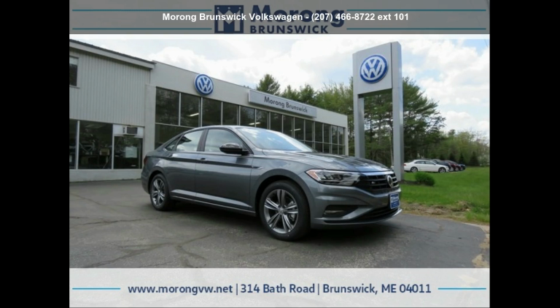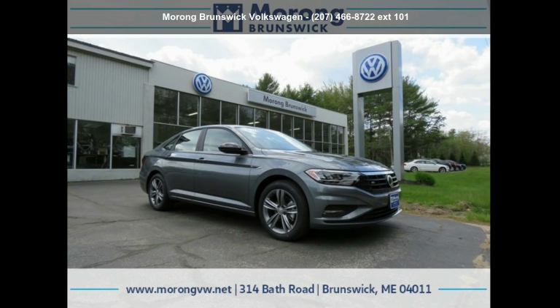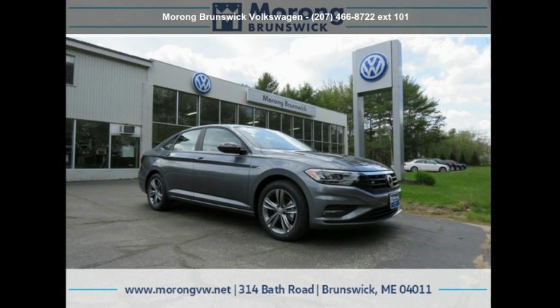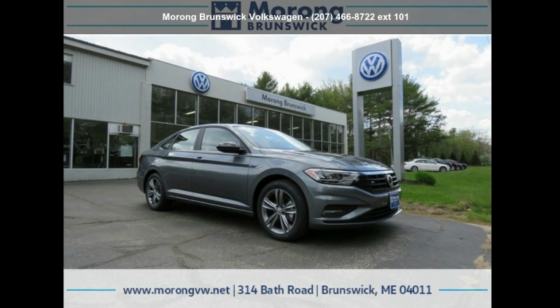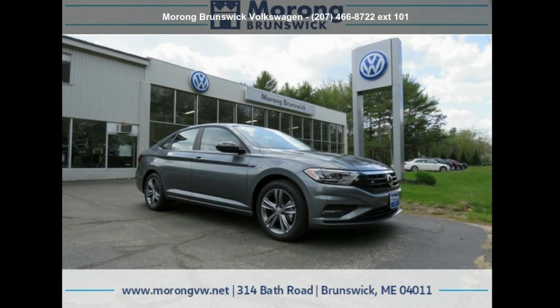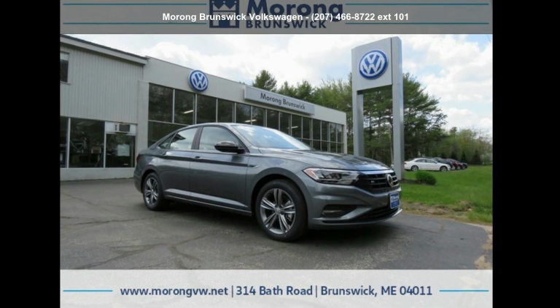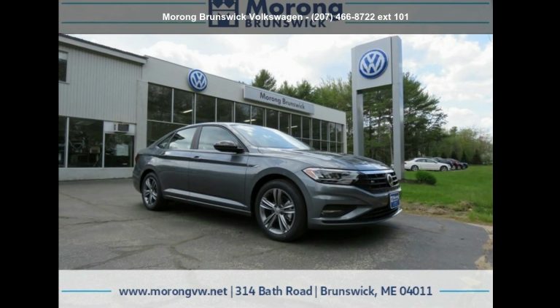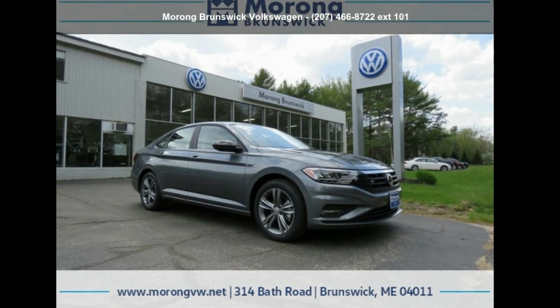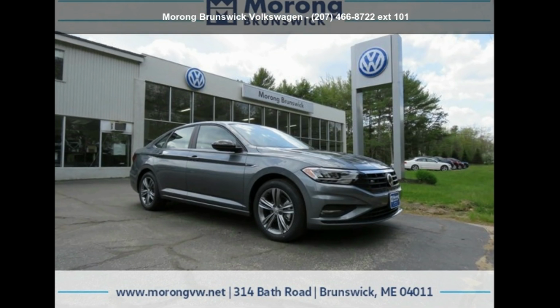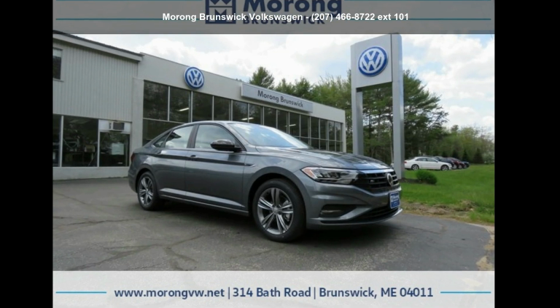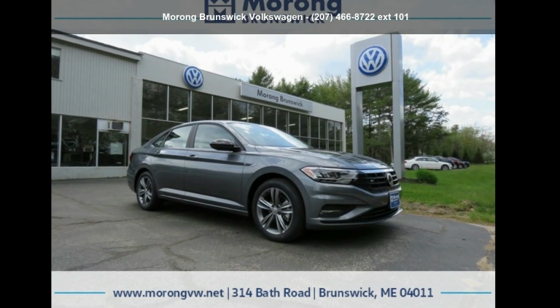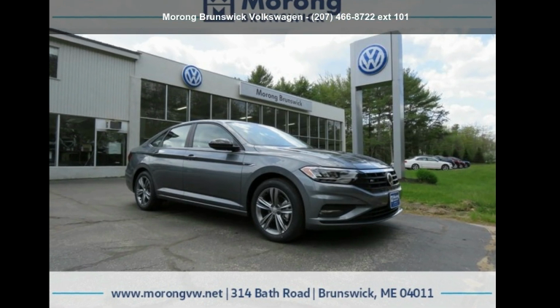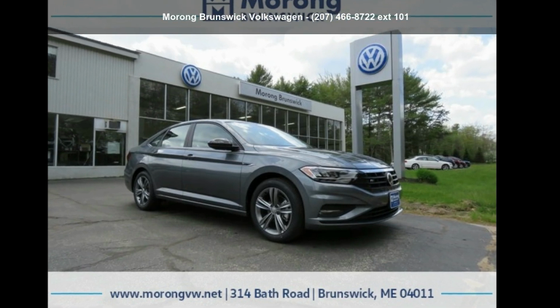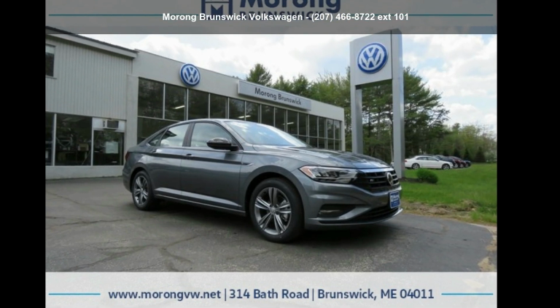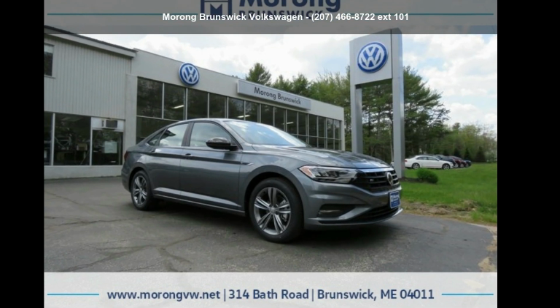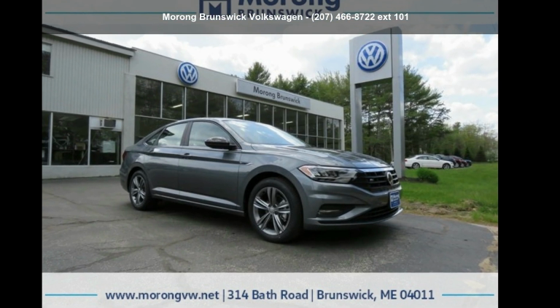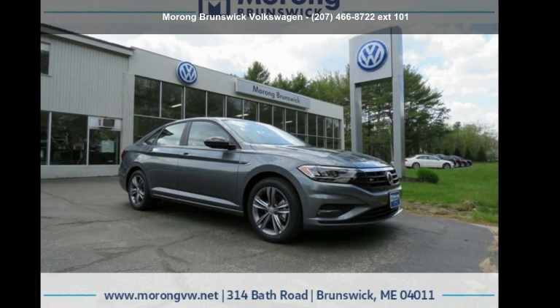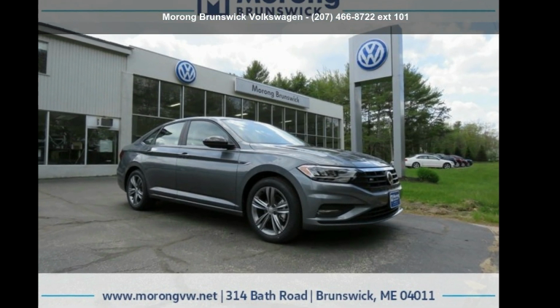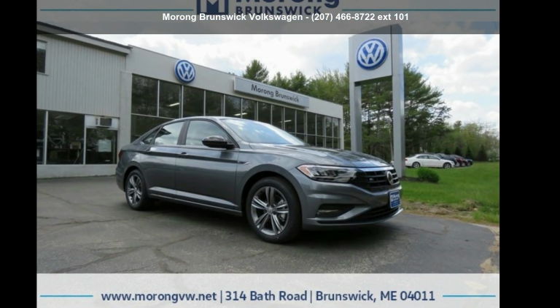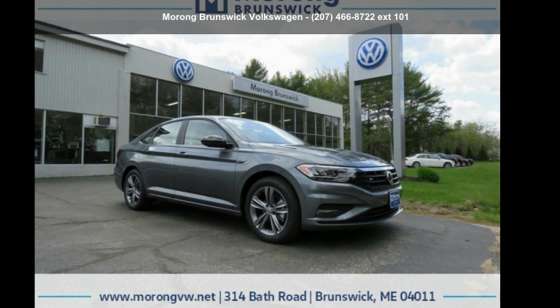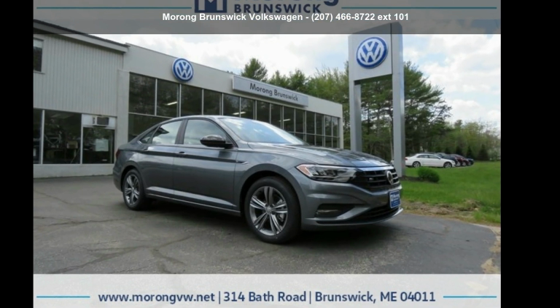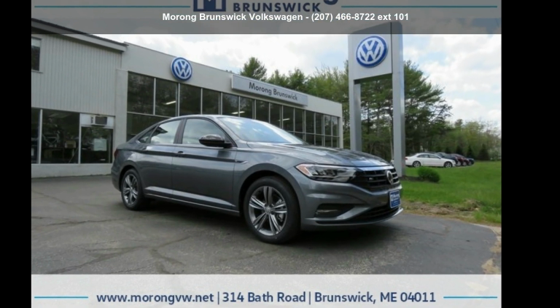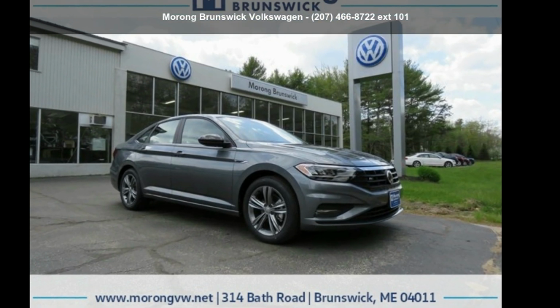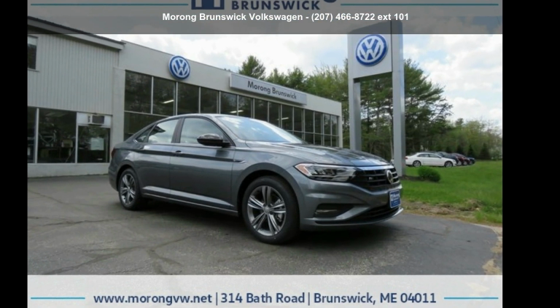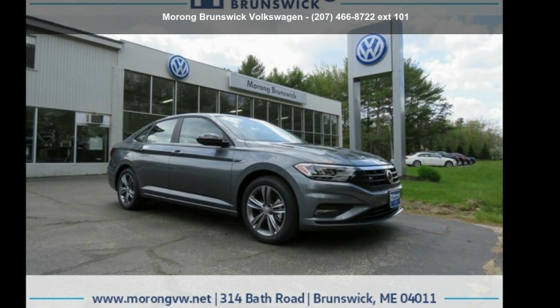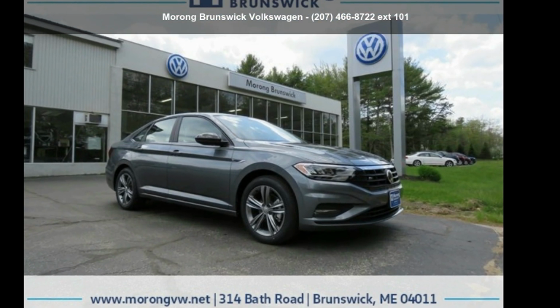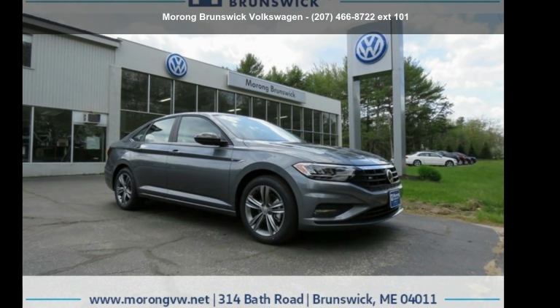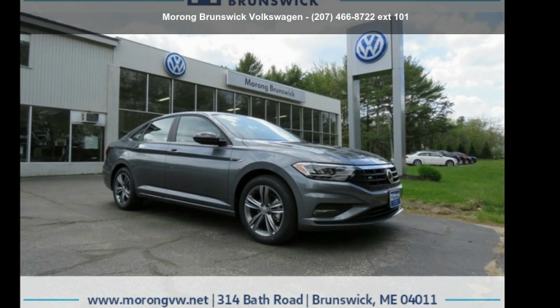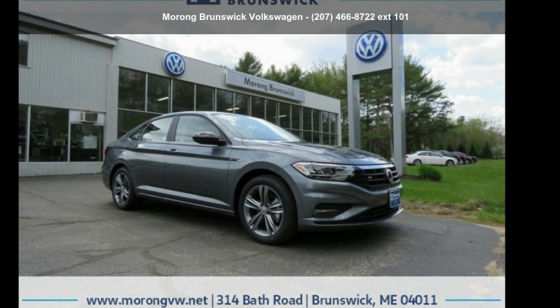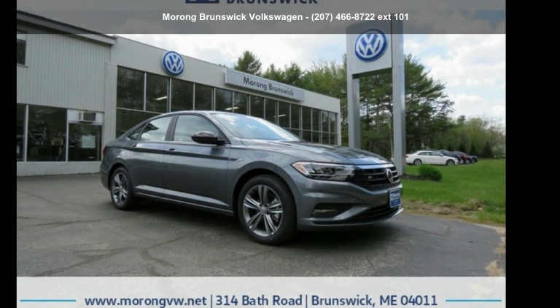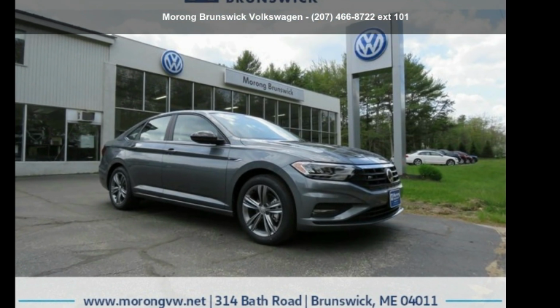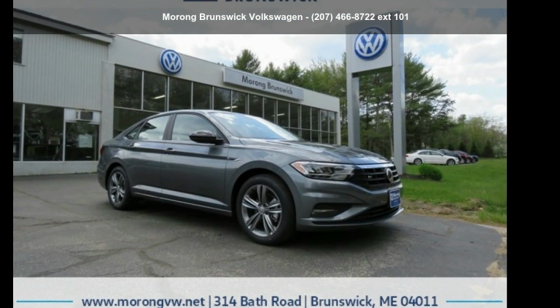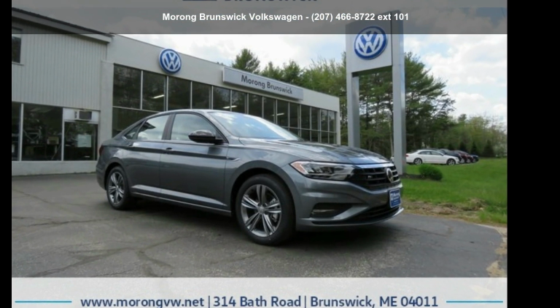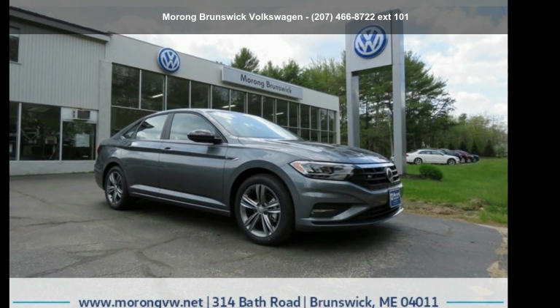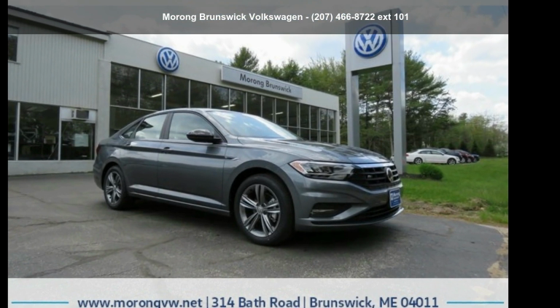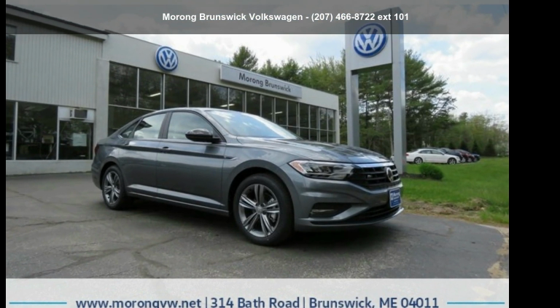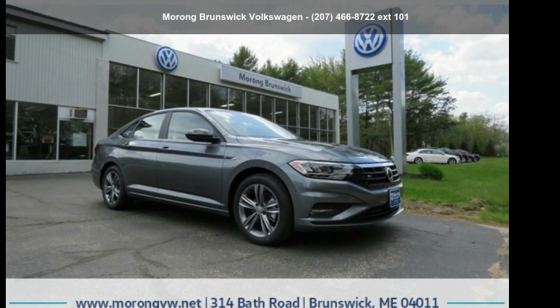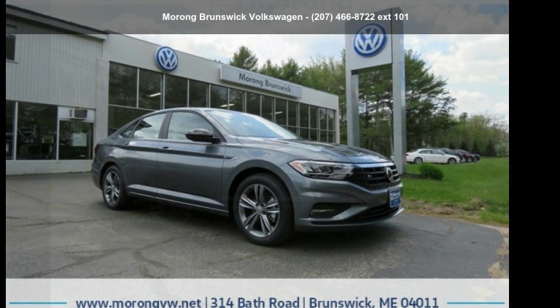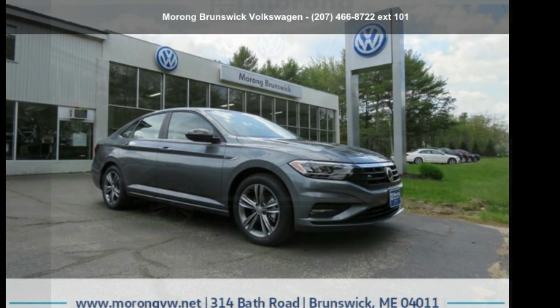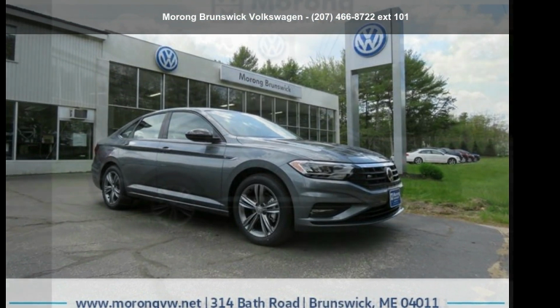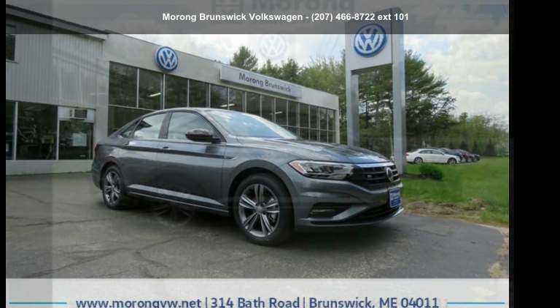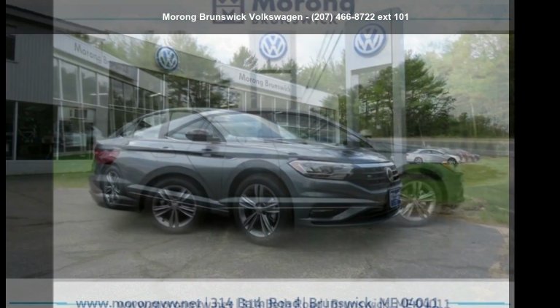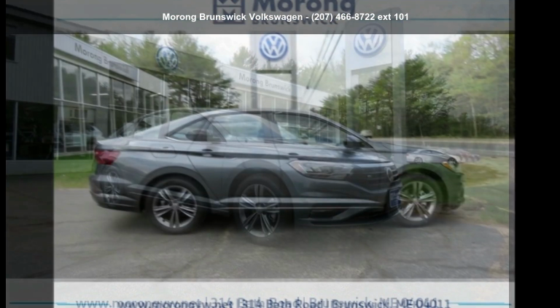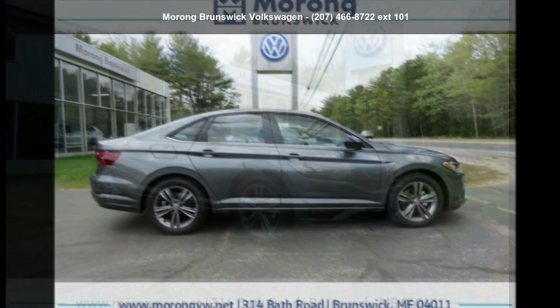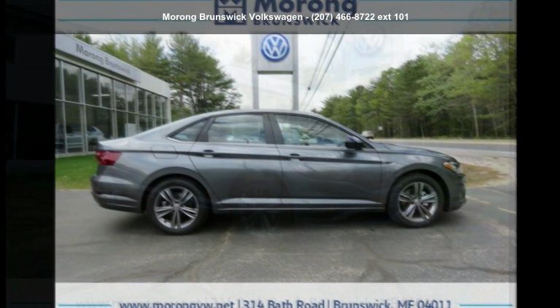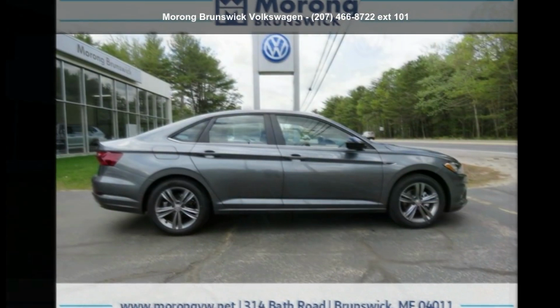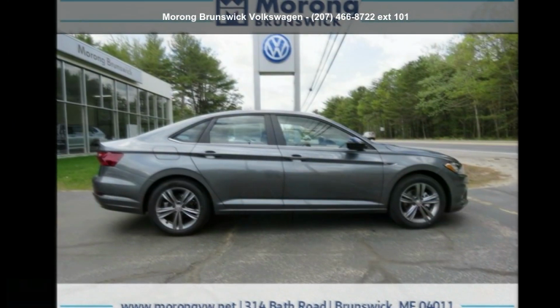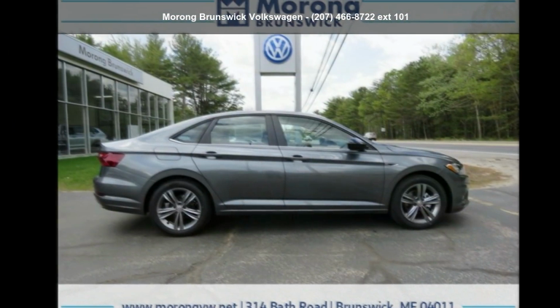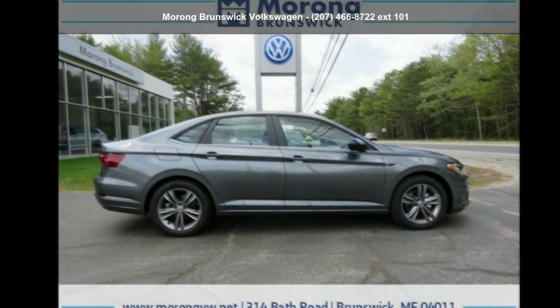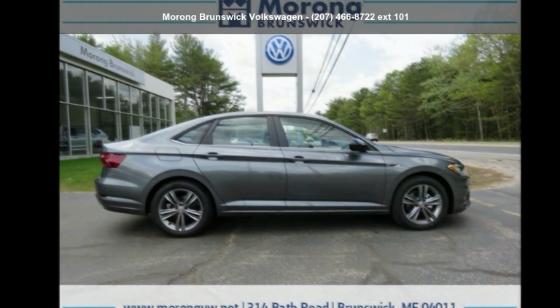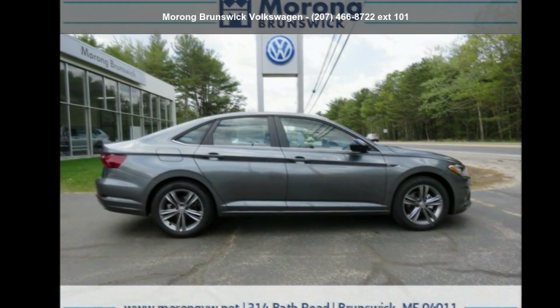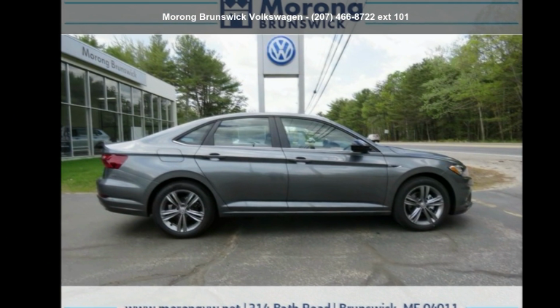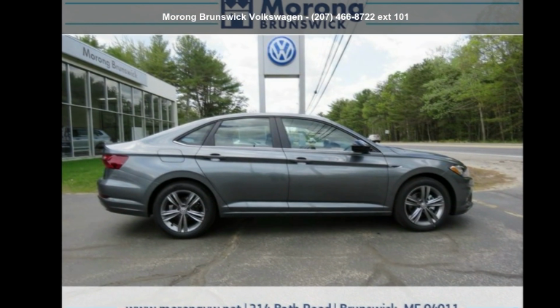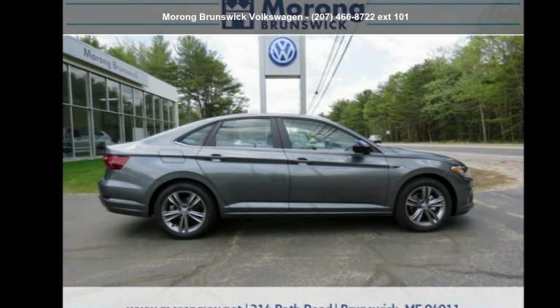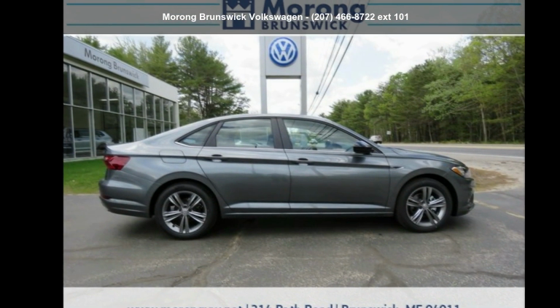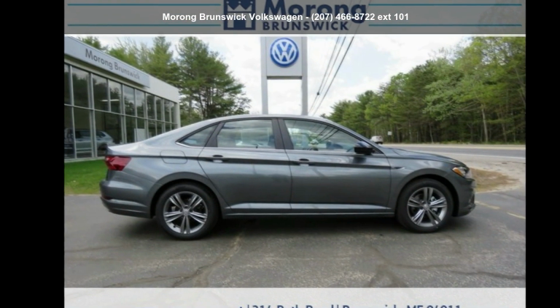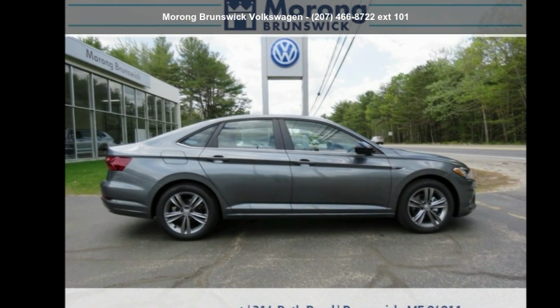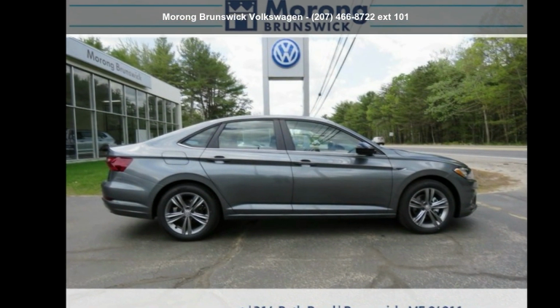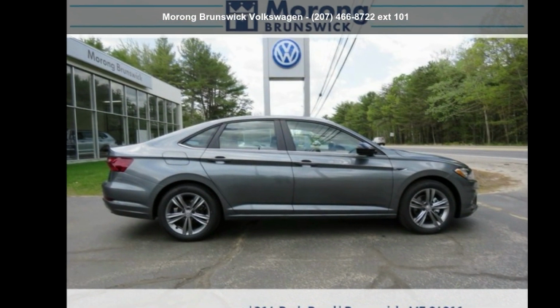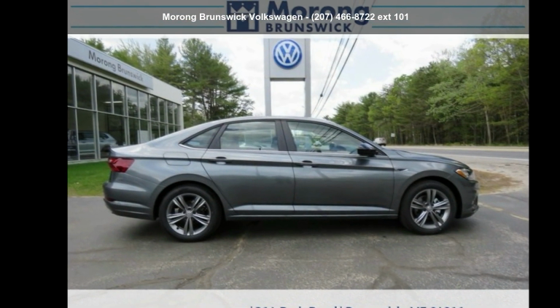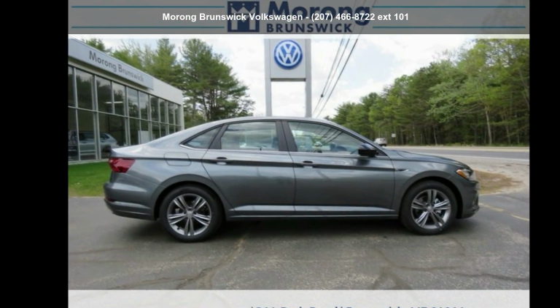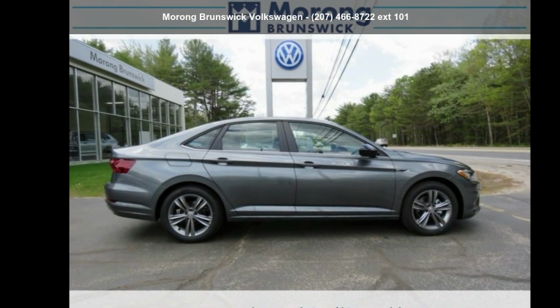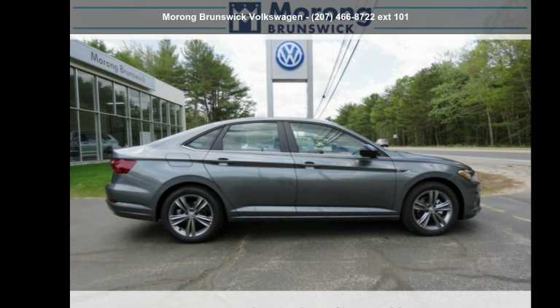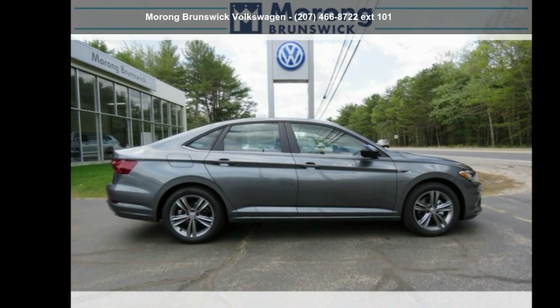Check out this Volkswagen 2021 Jetta R-Line. This may be the set of wheels you've been looking for.